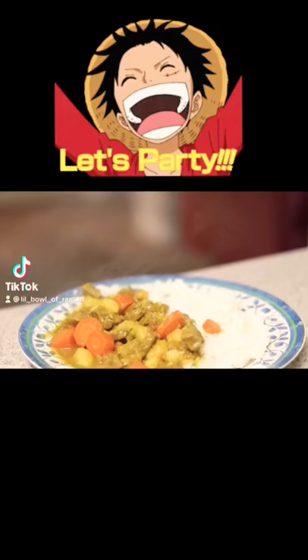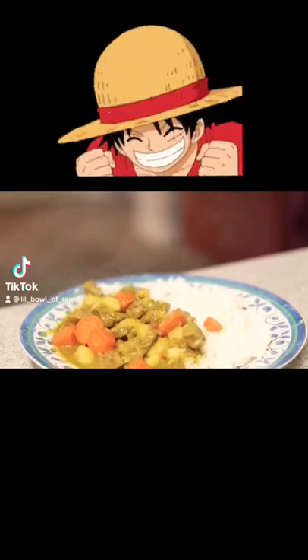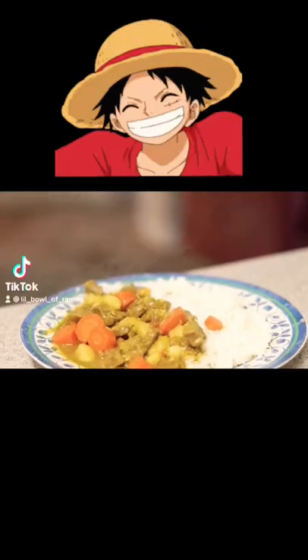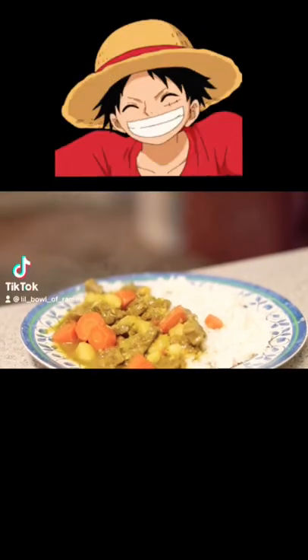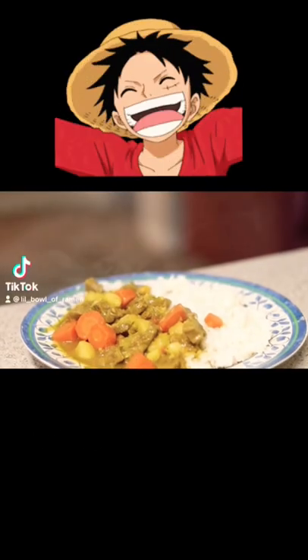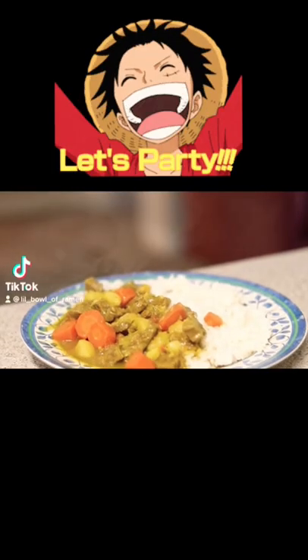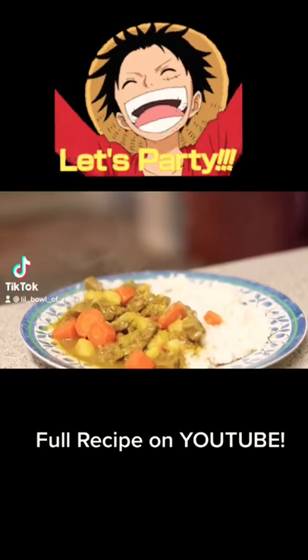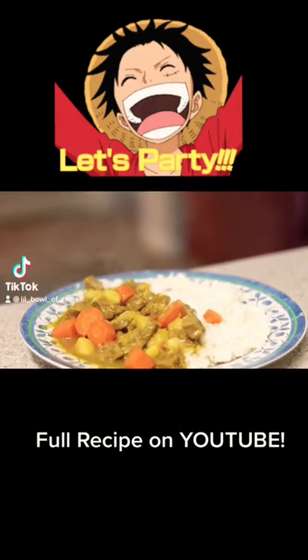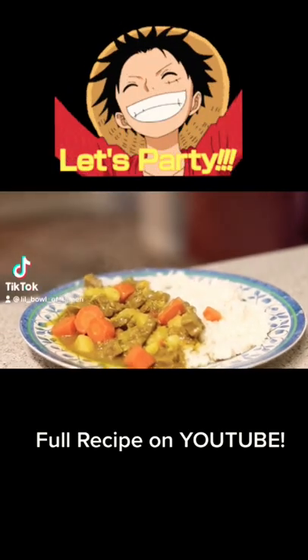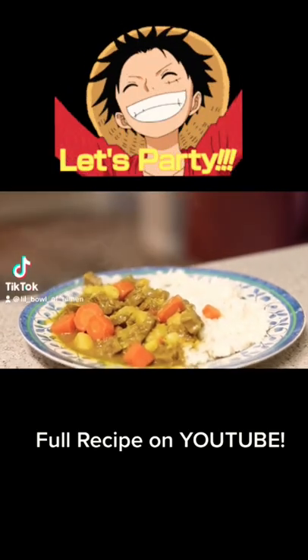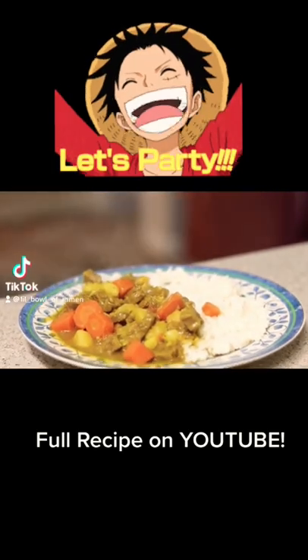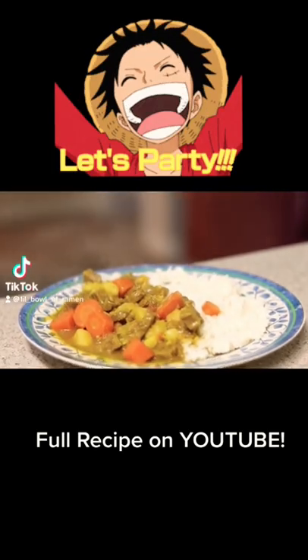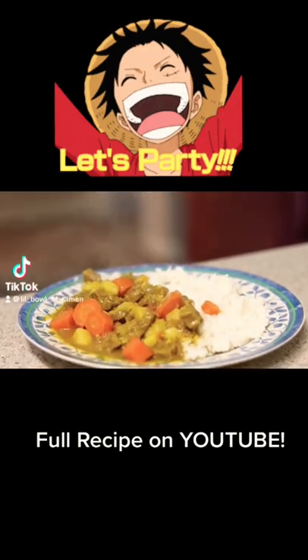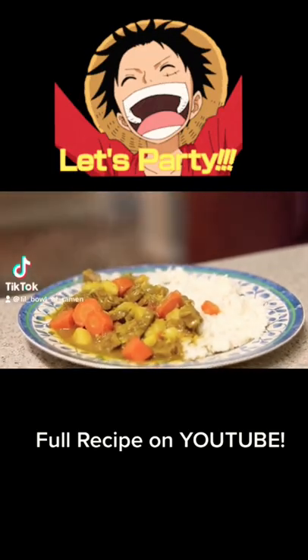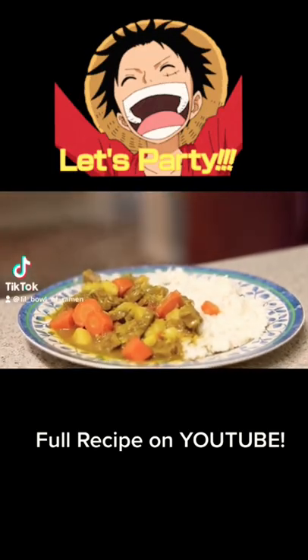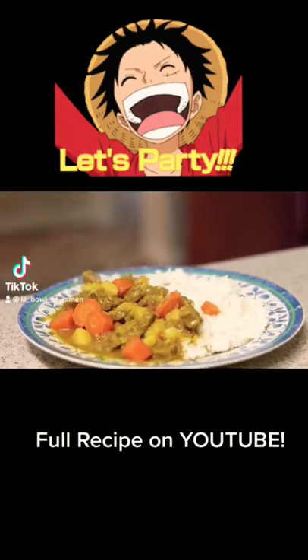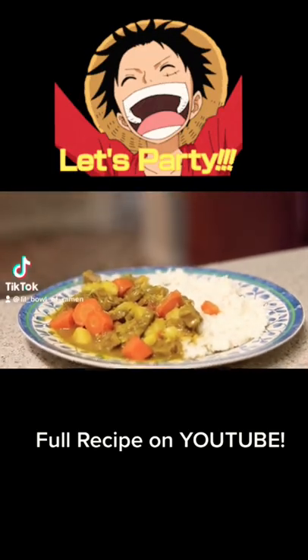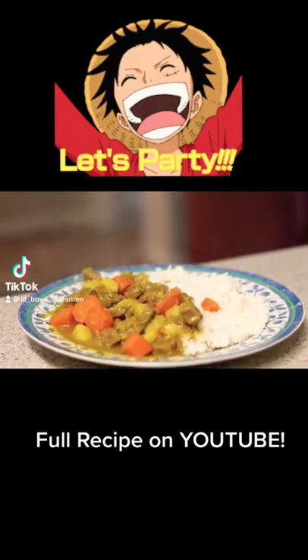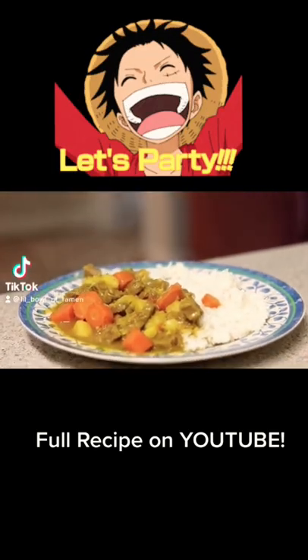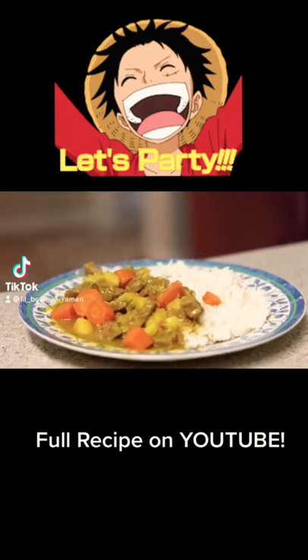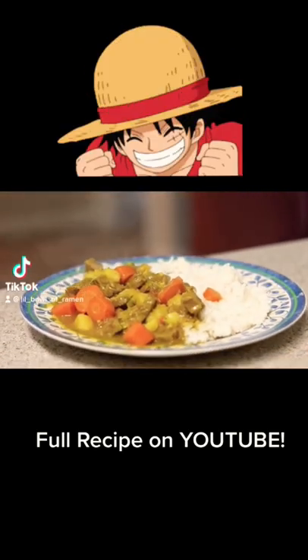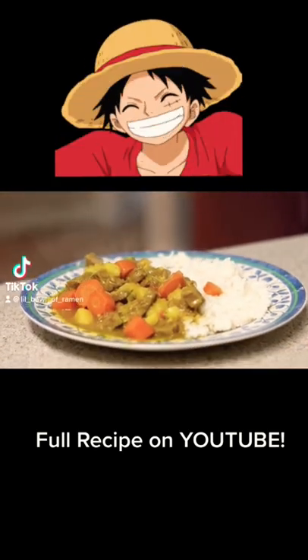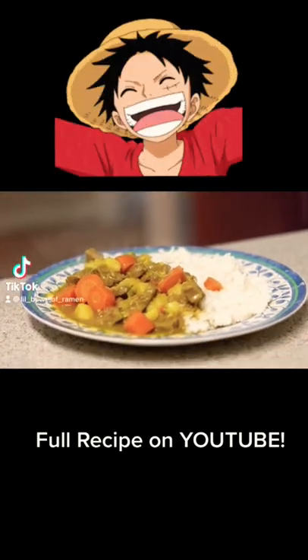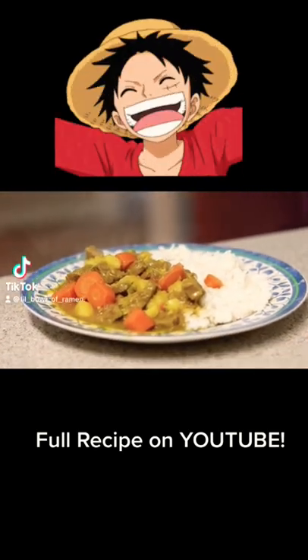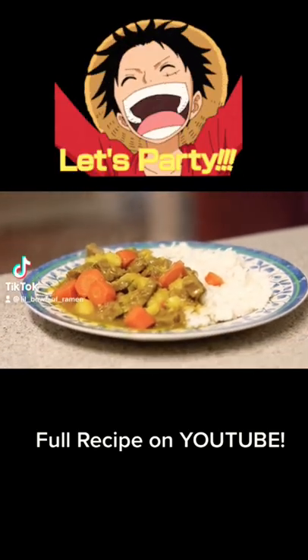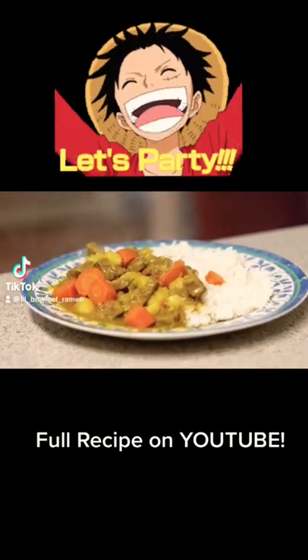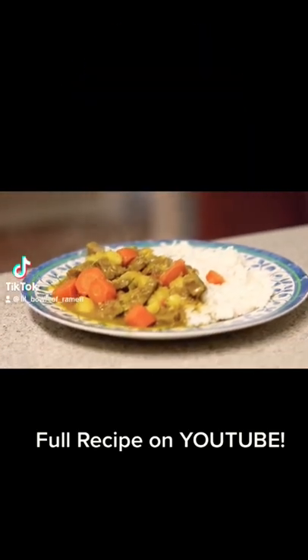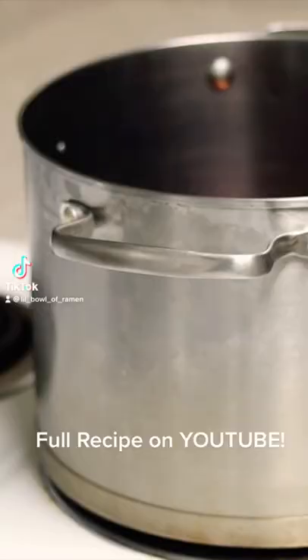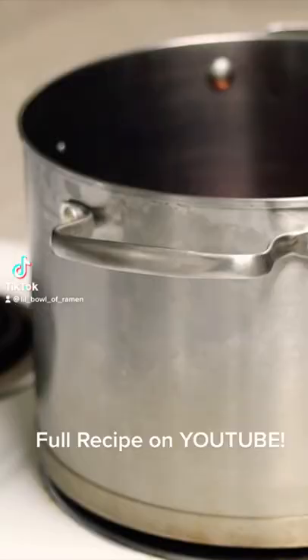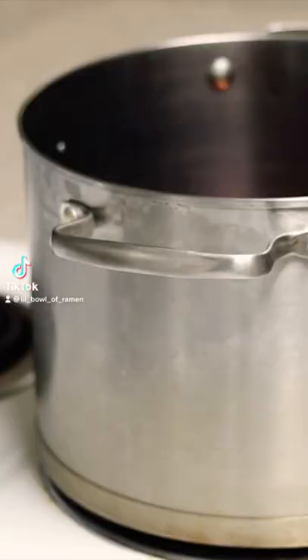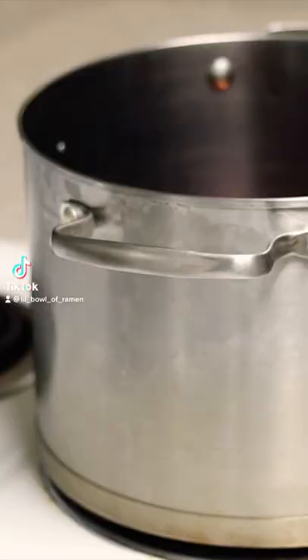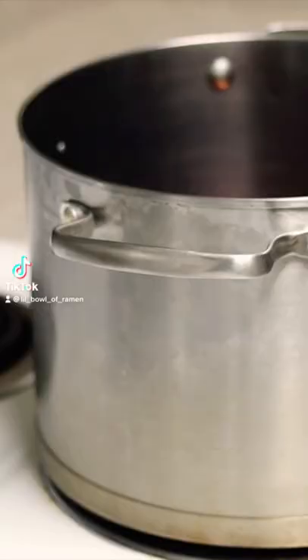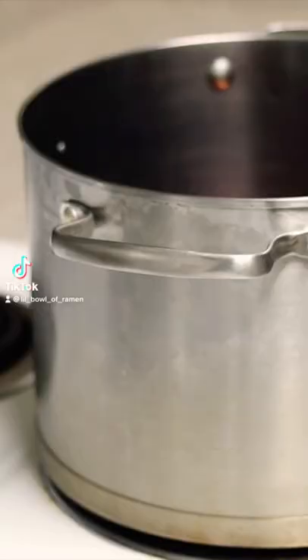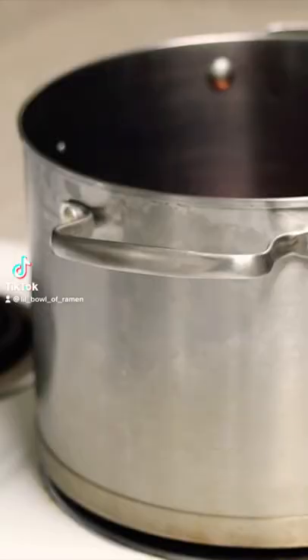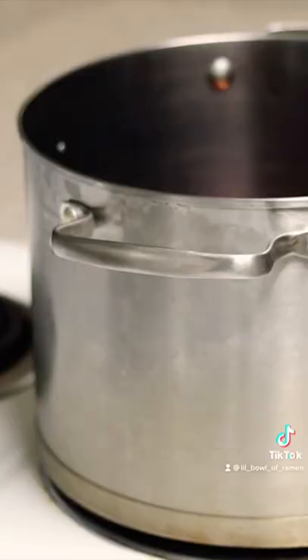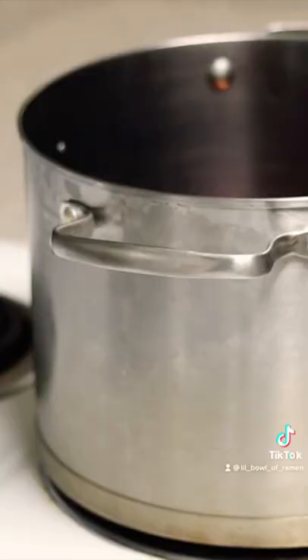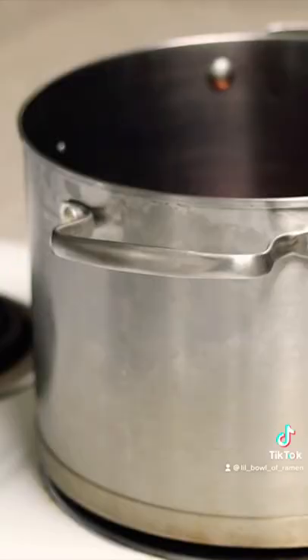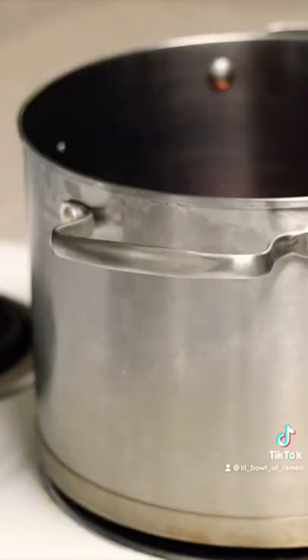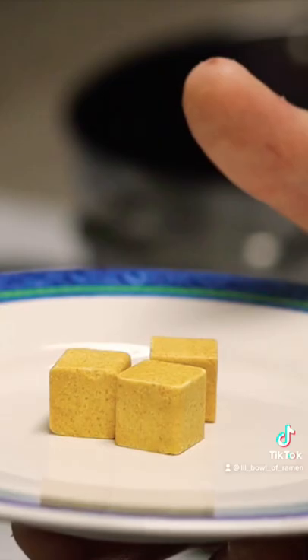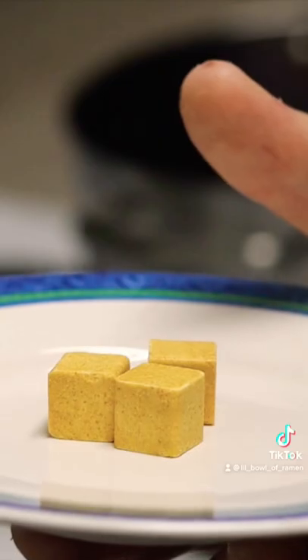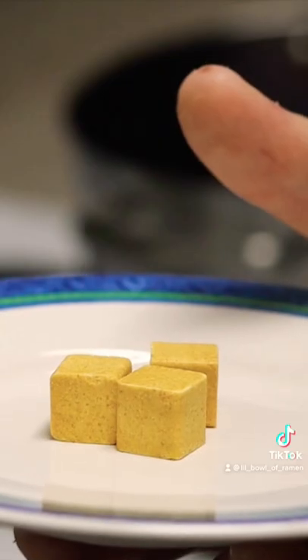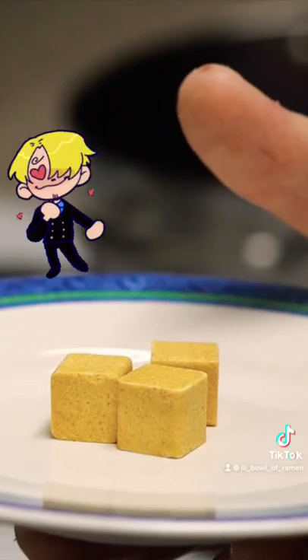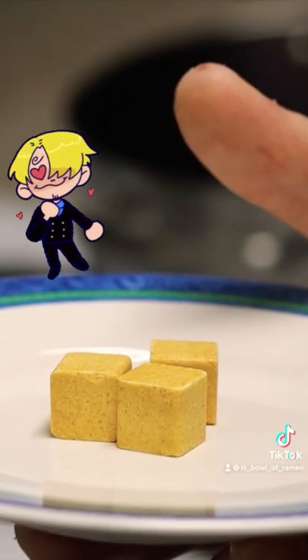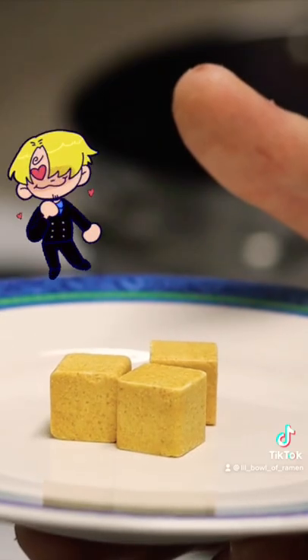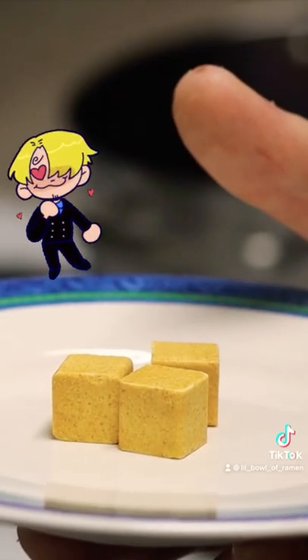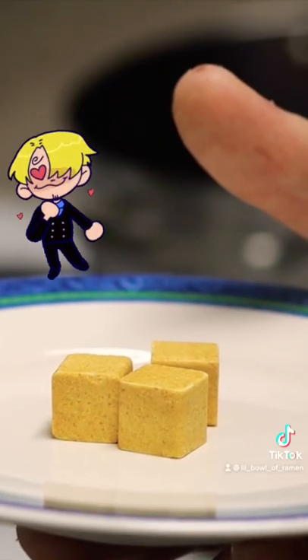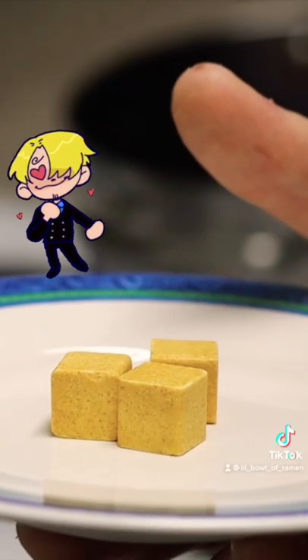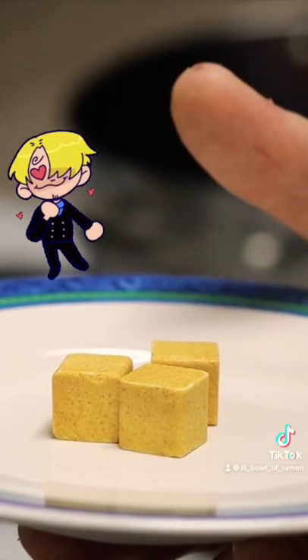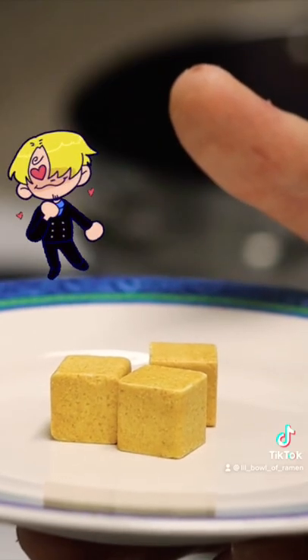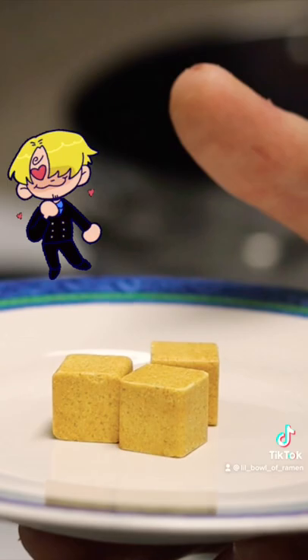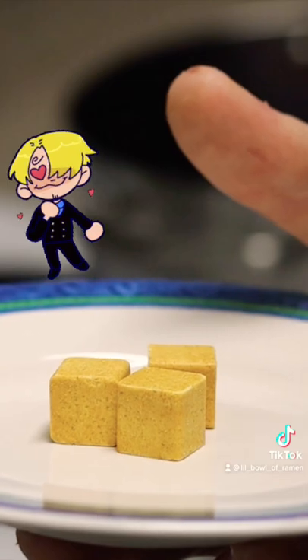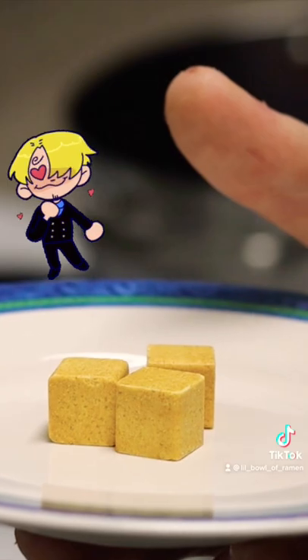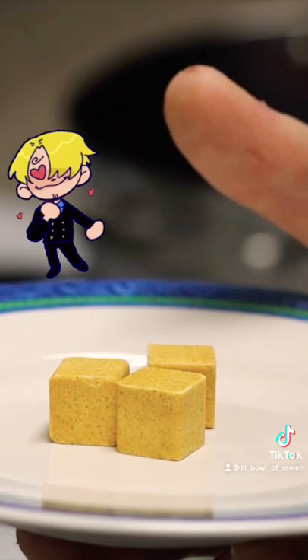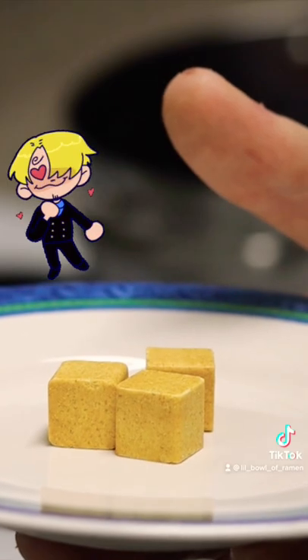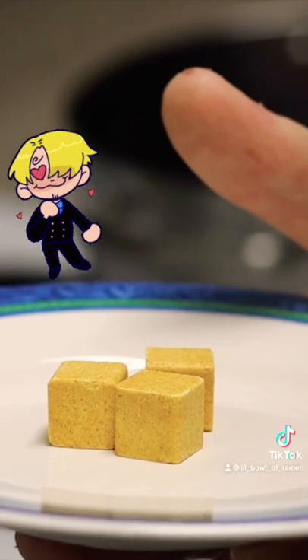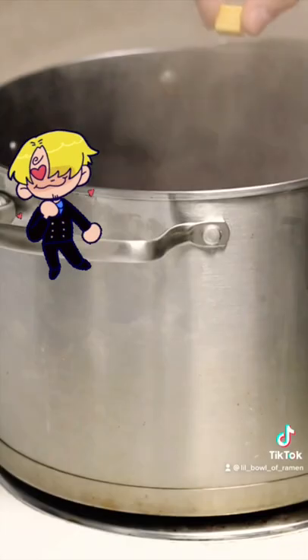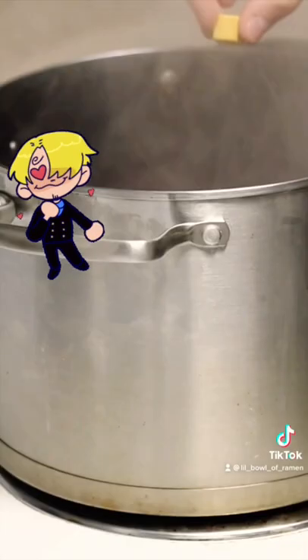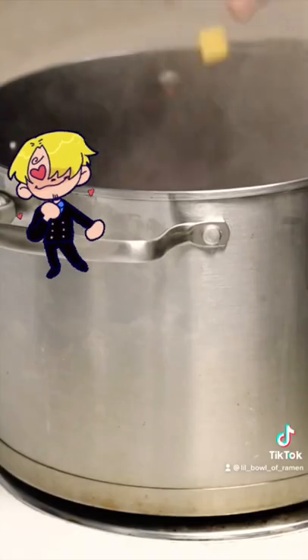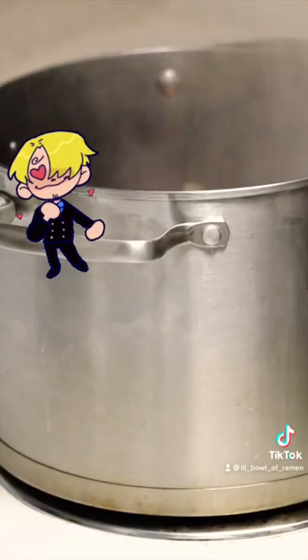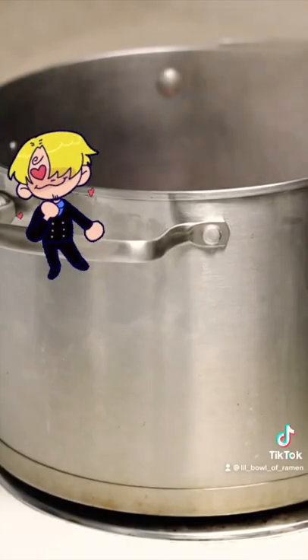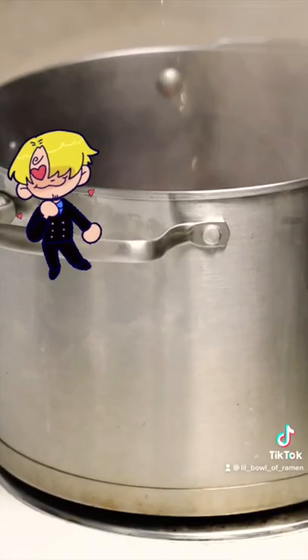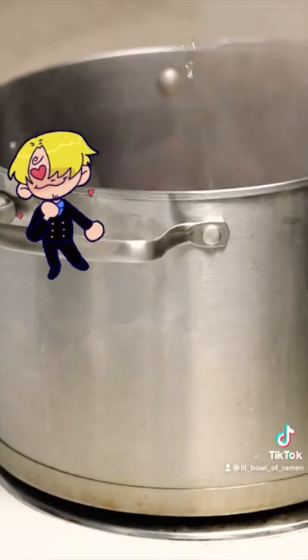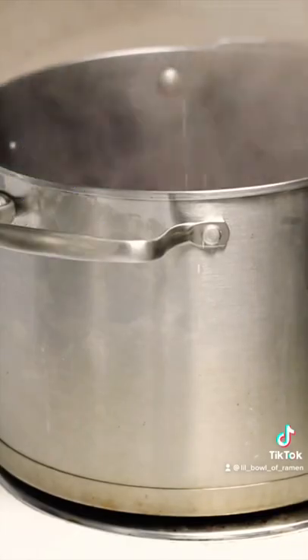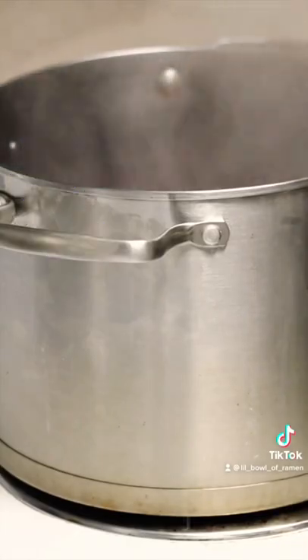Let's make Sanji's curry from One Piece. First we're going to make our chicken and beef broth and add it to a pitcher.